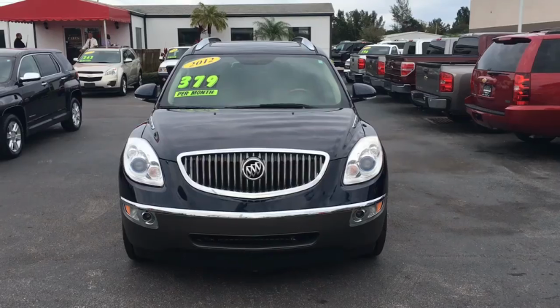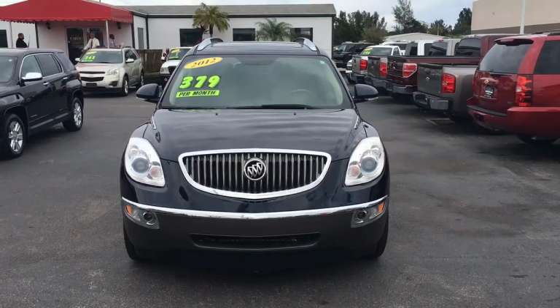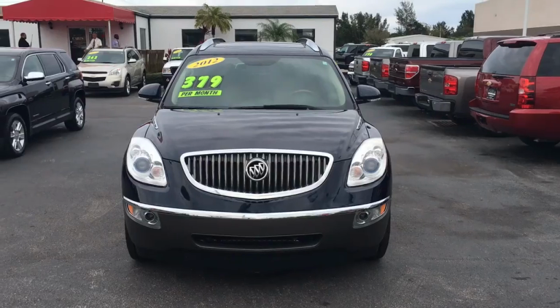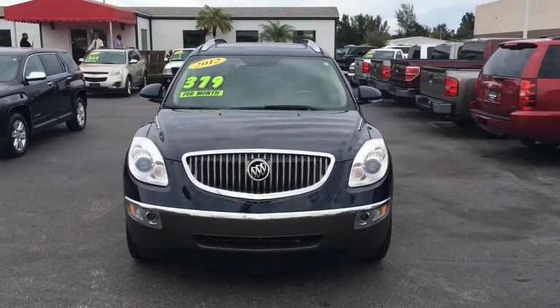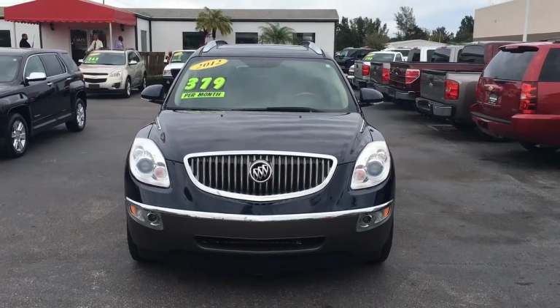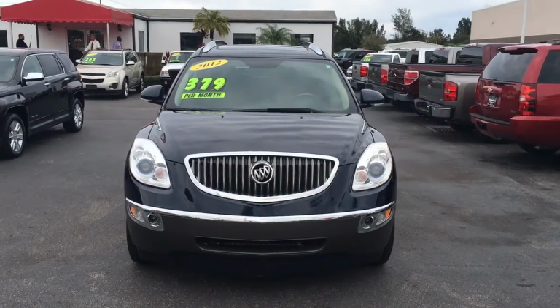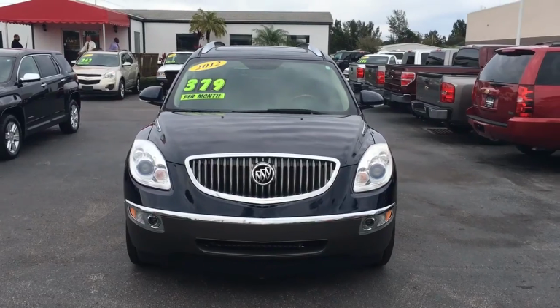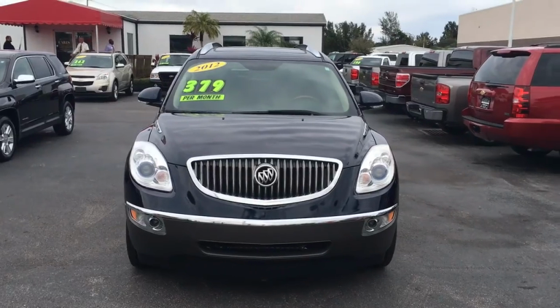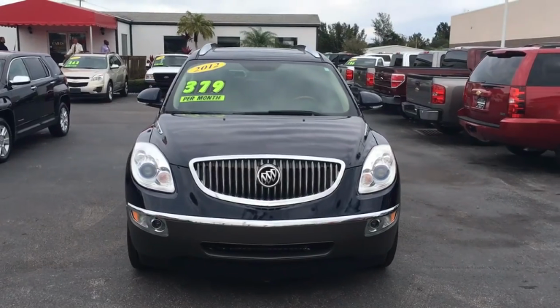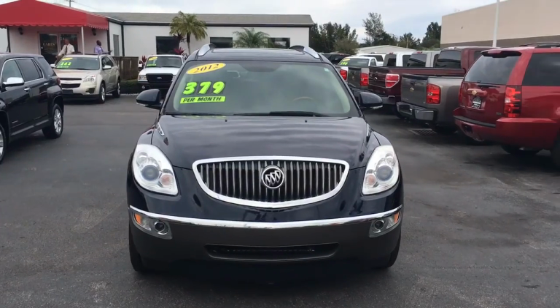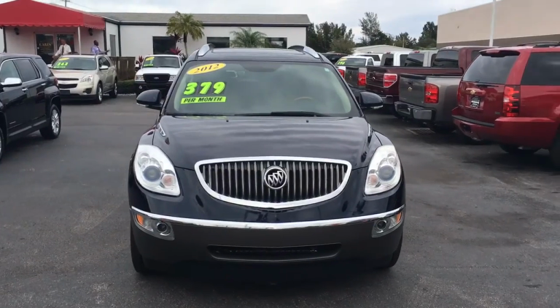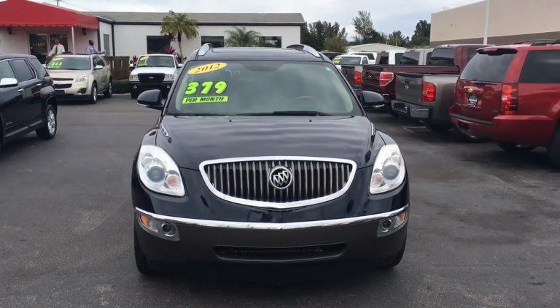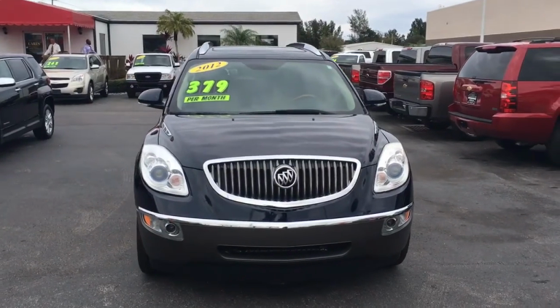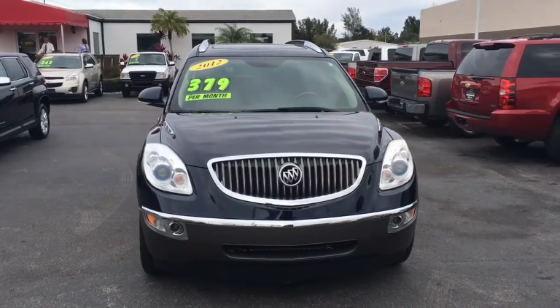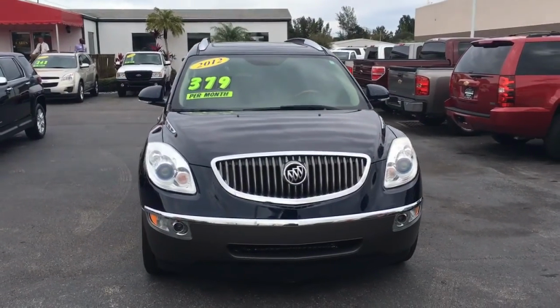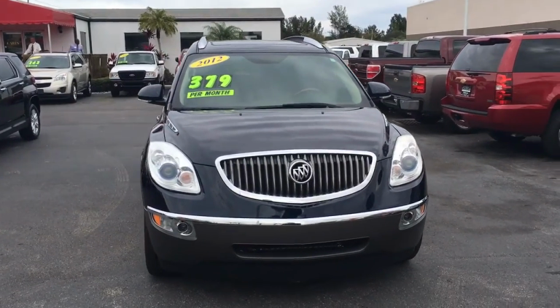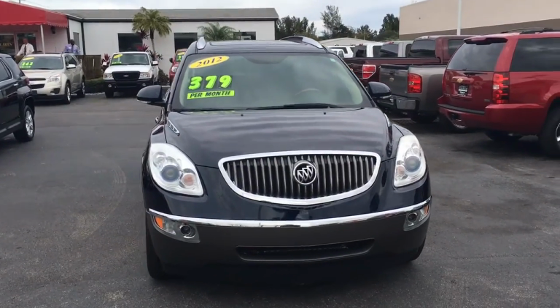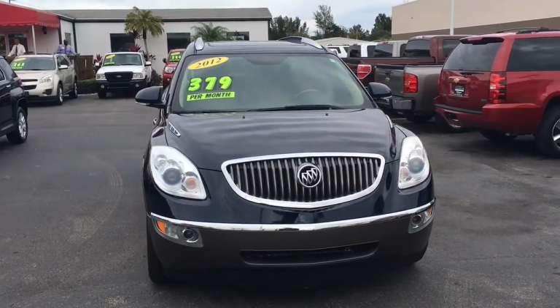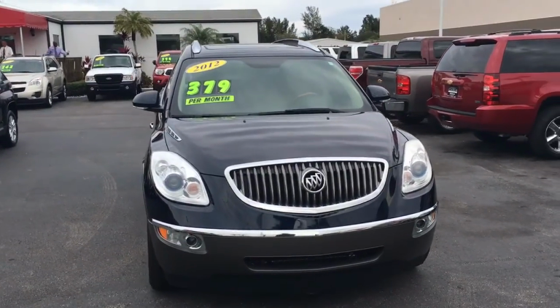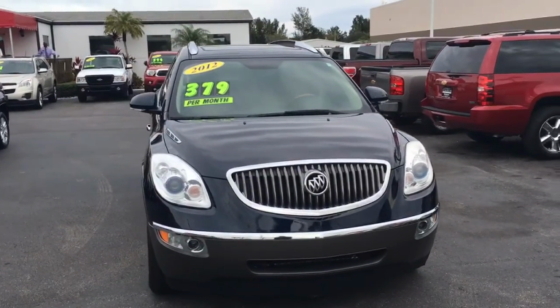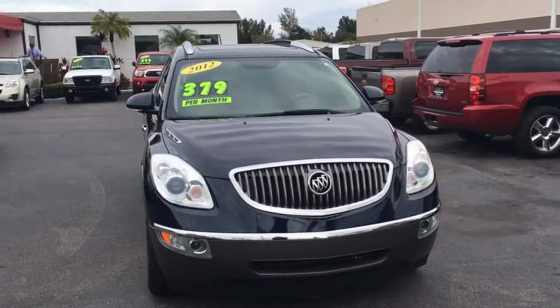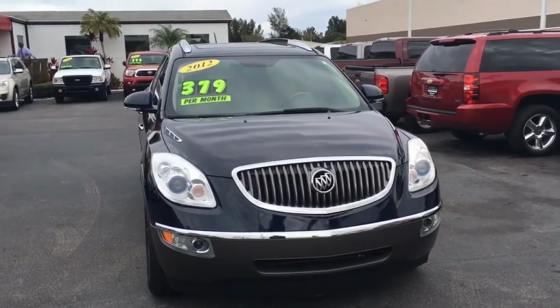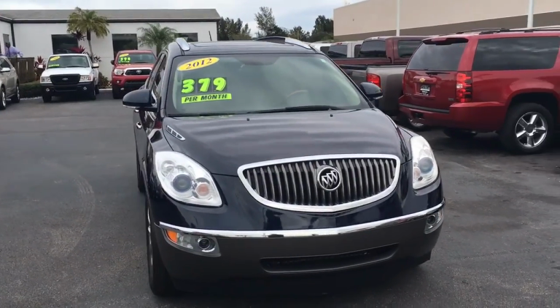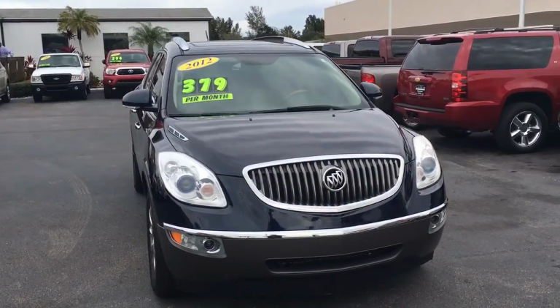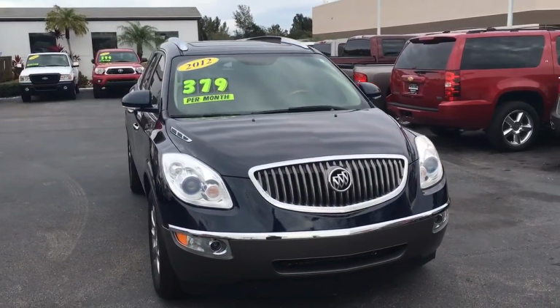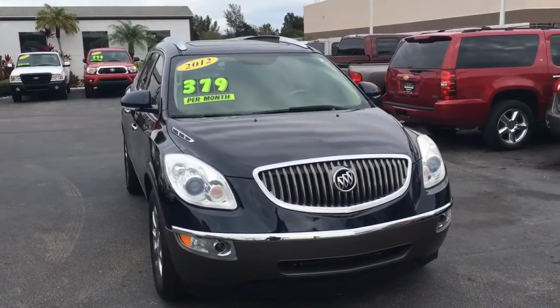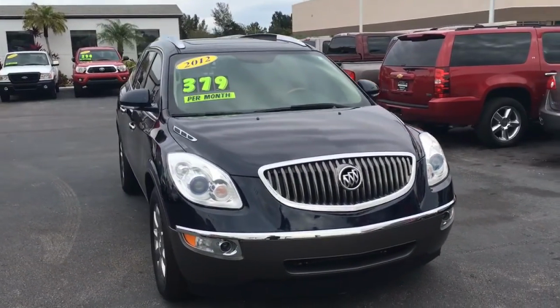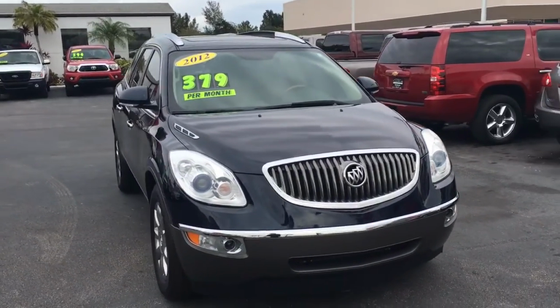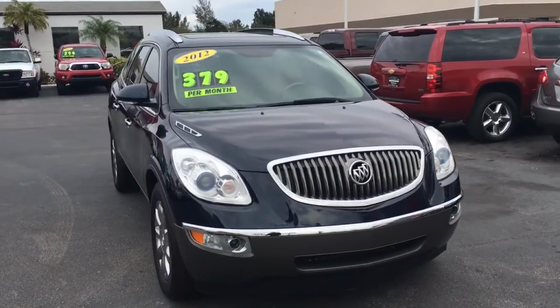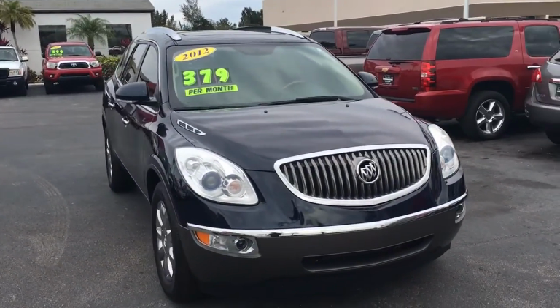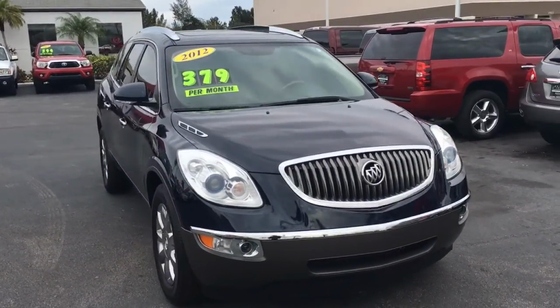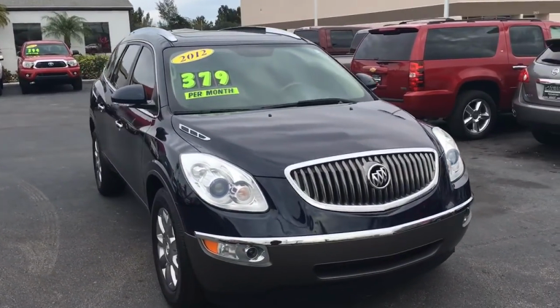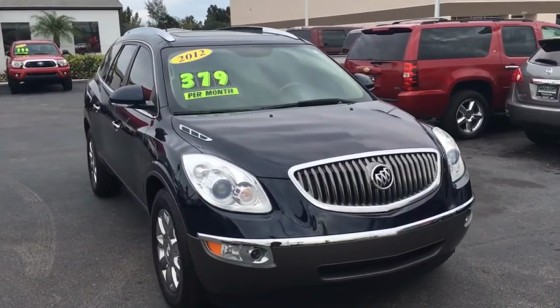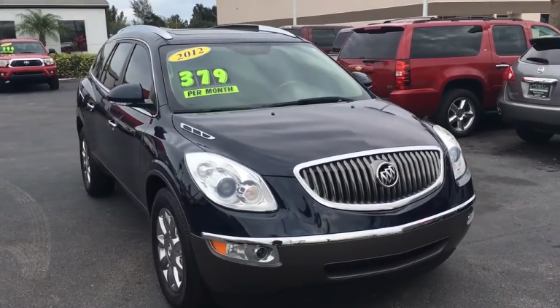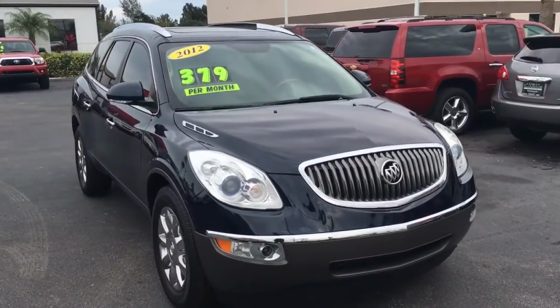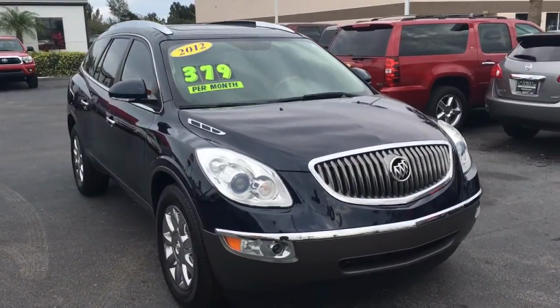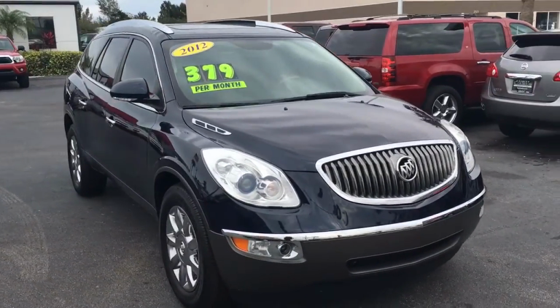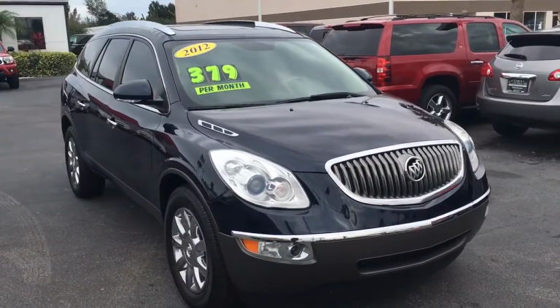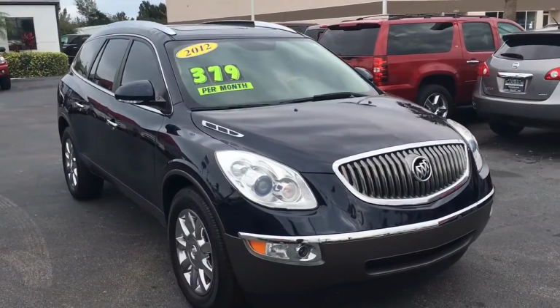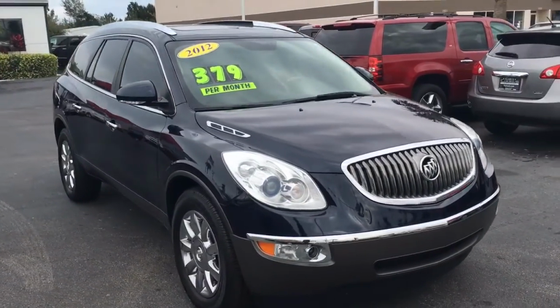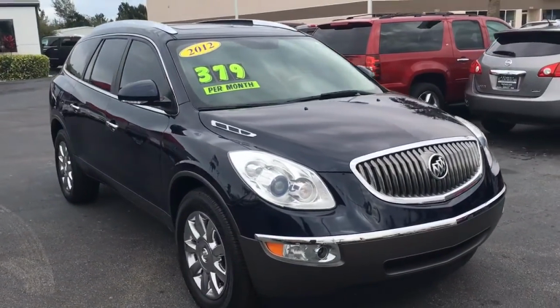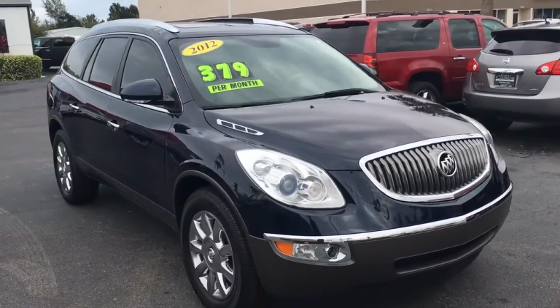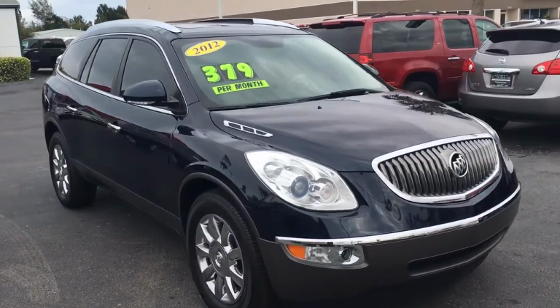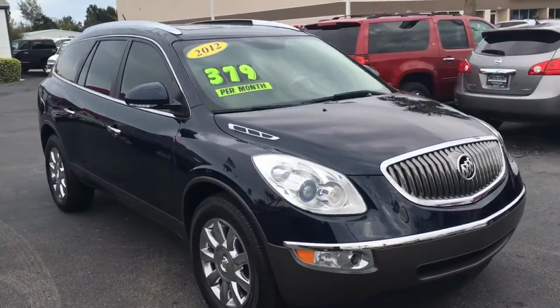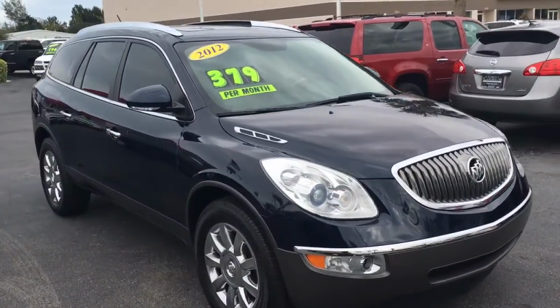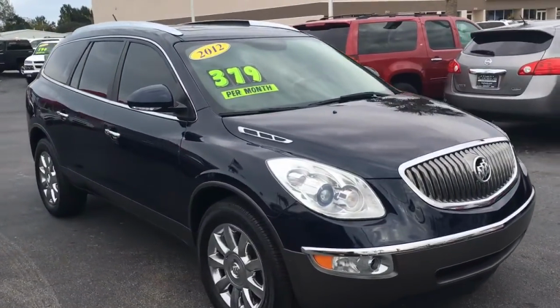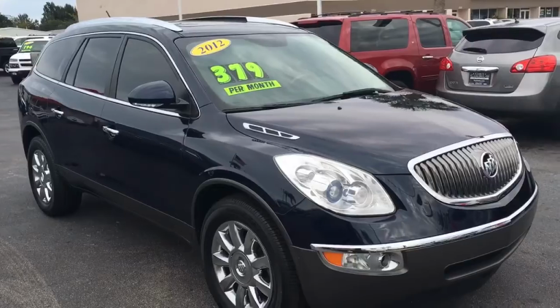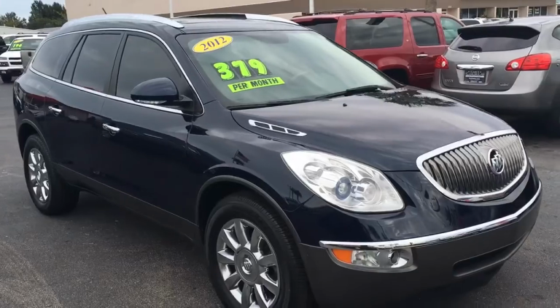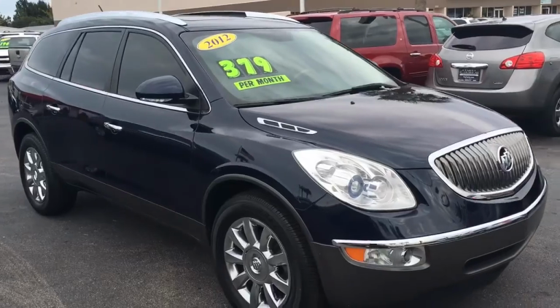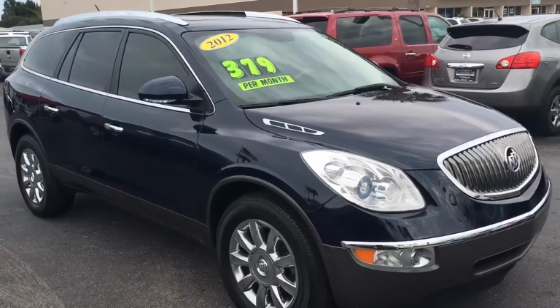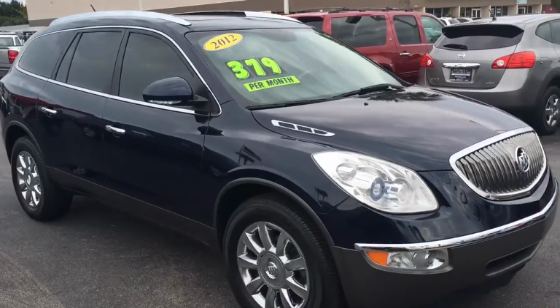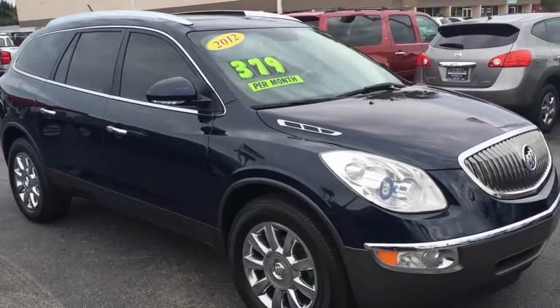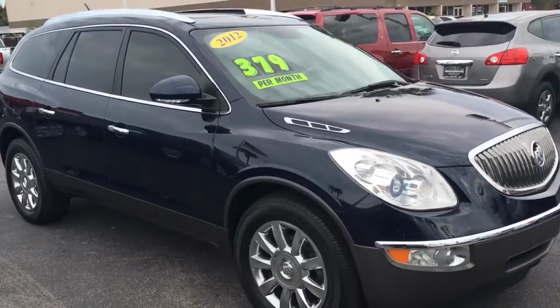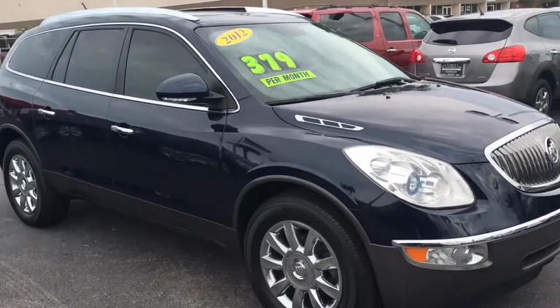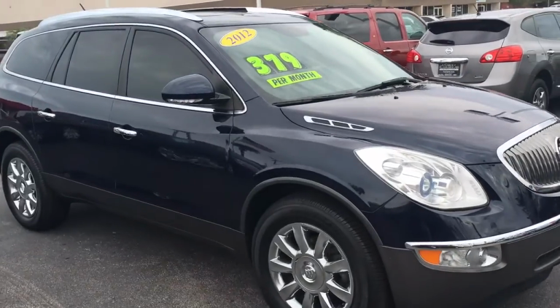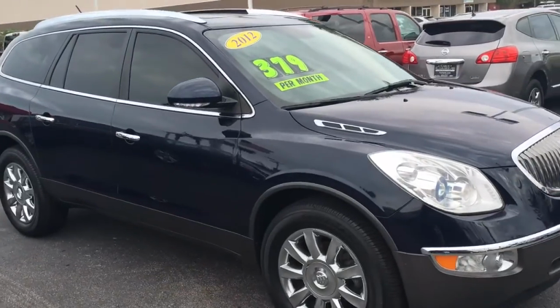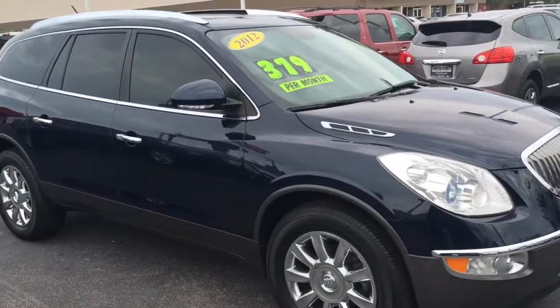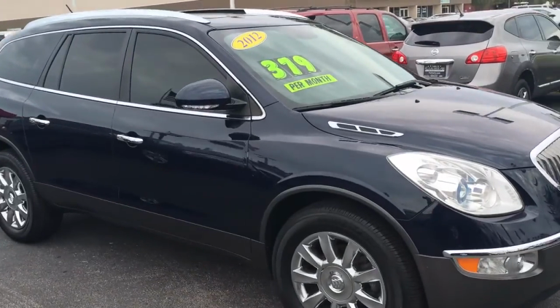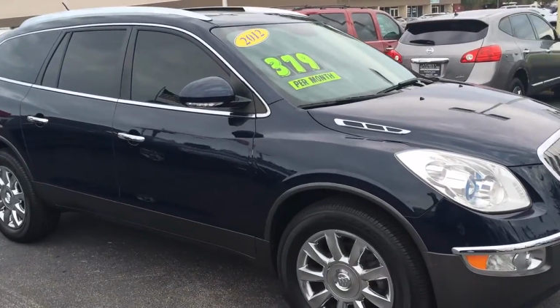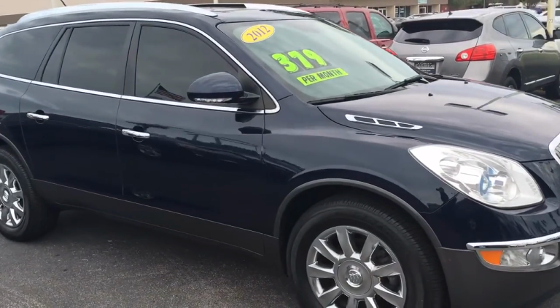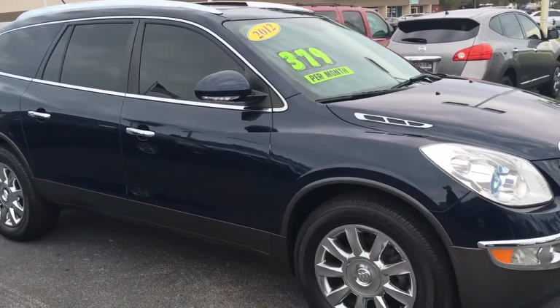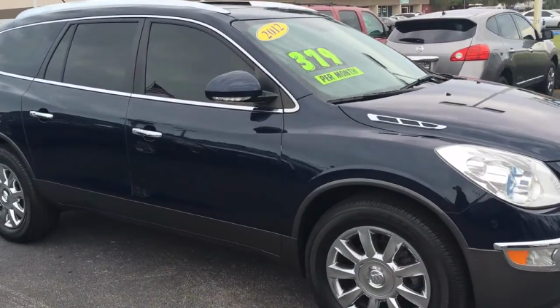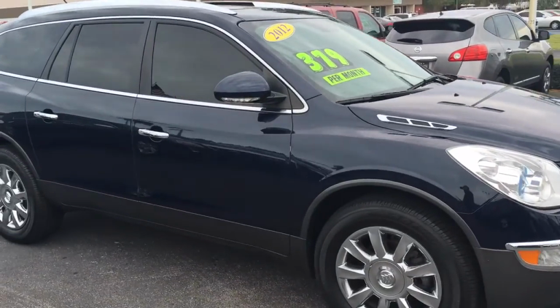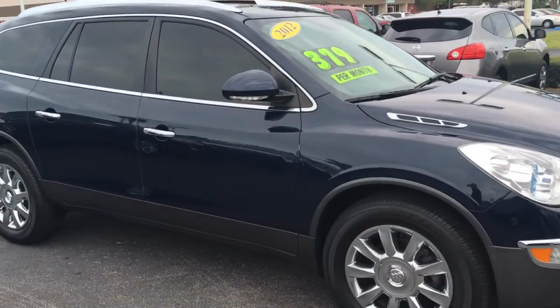Hello, my name is John Dee from Carl's Buick GMC. I just want to shoot you a real quick video of our 2012 Premium Group Enclave.